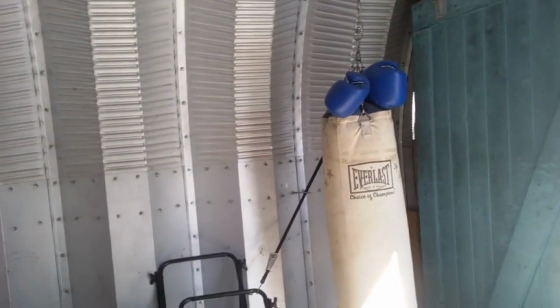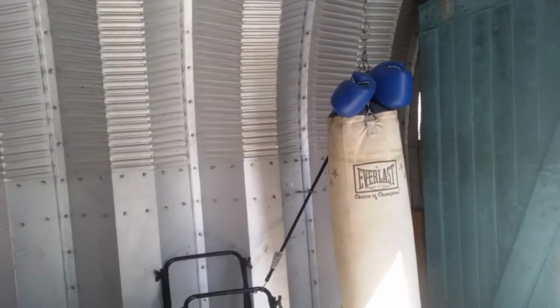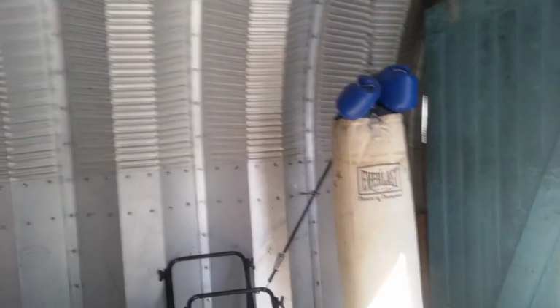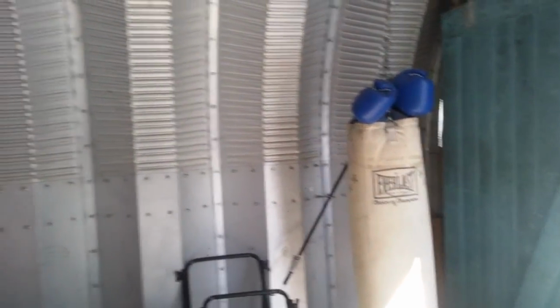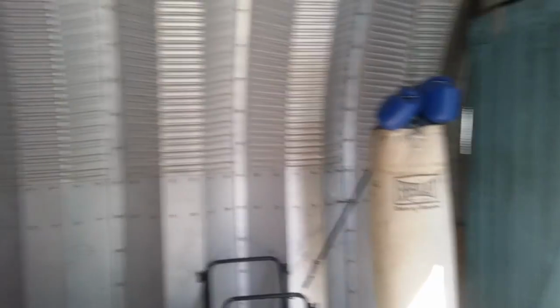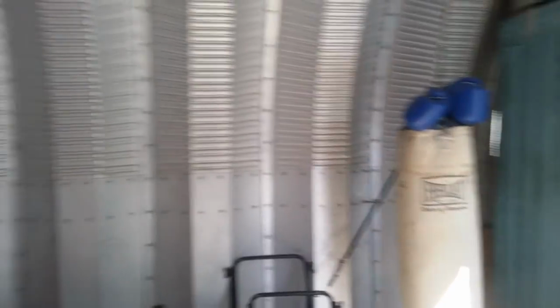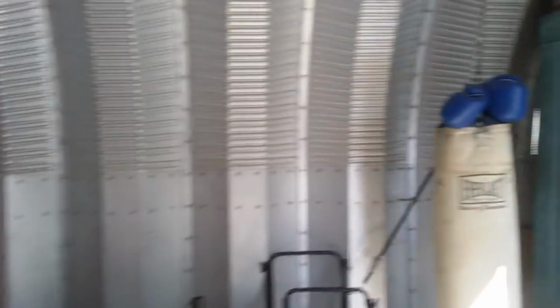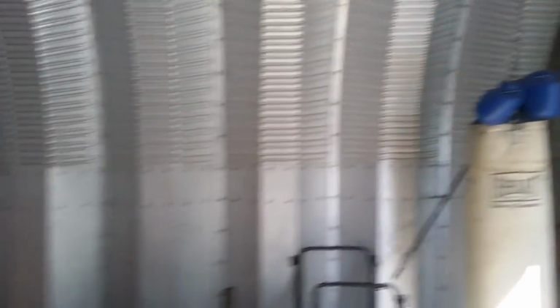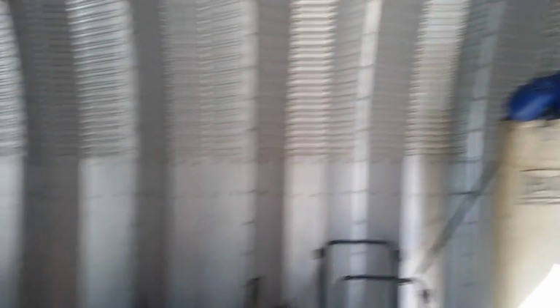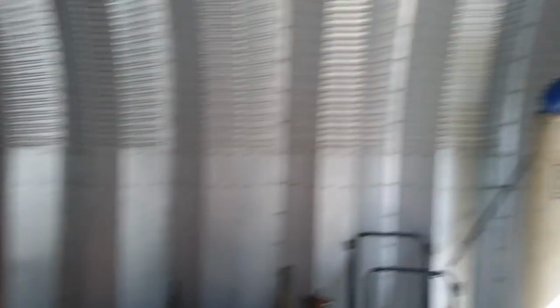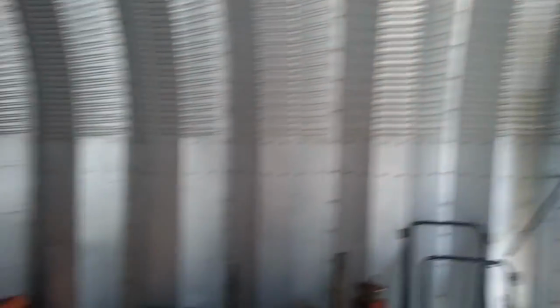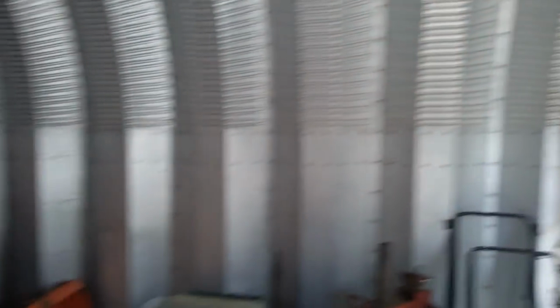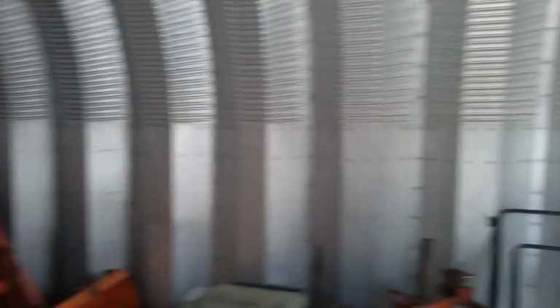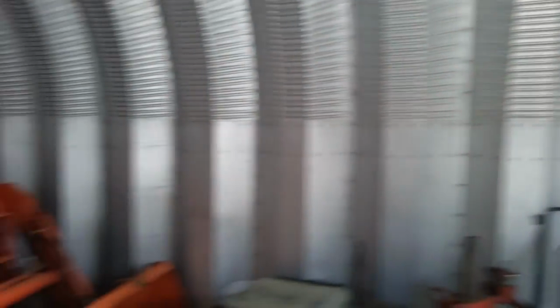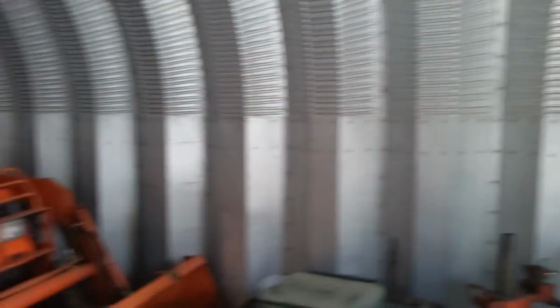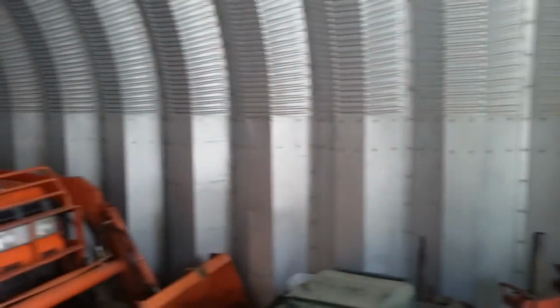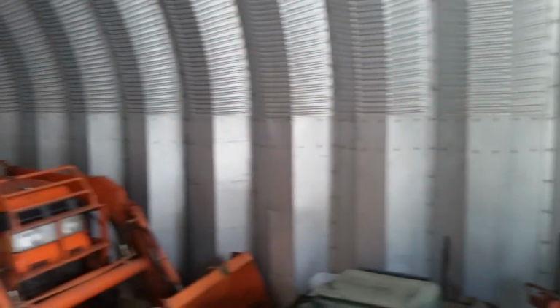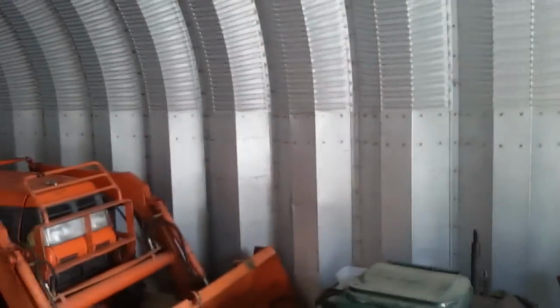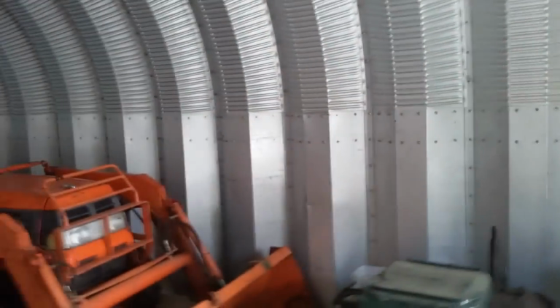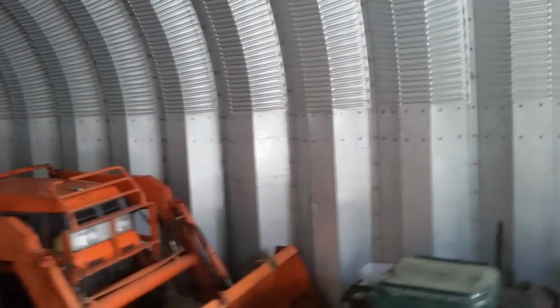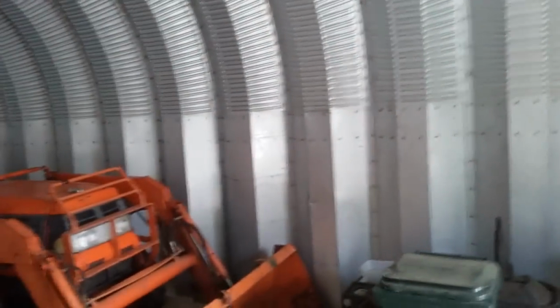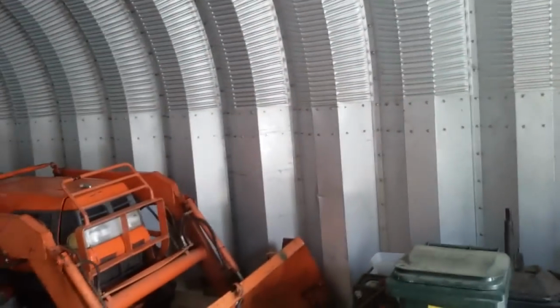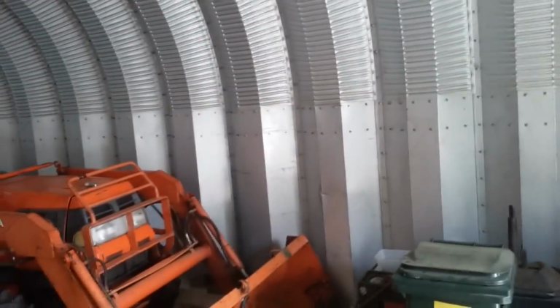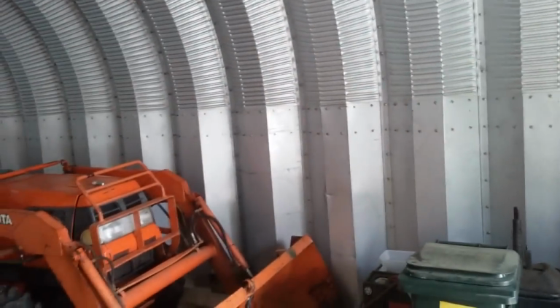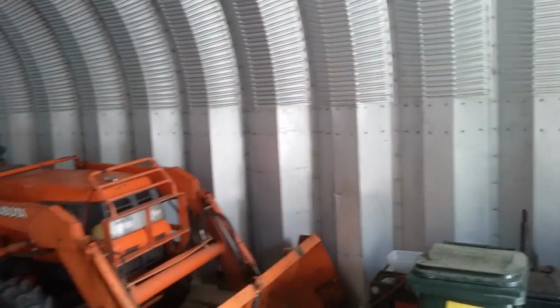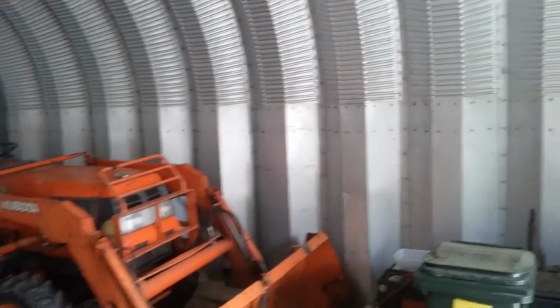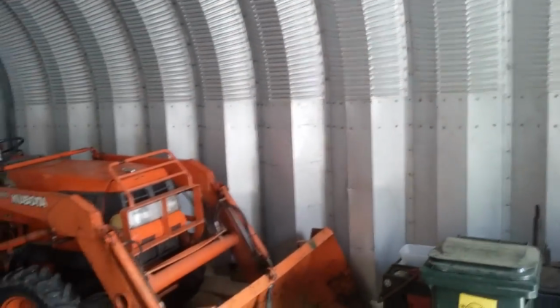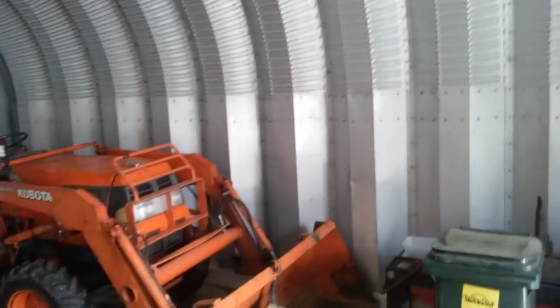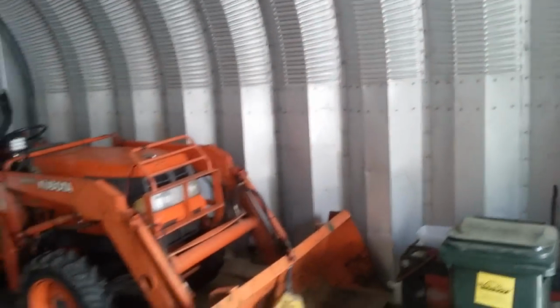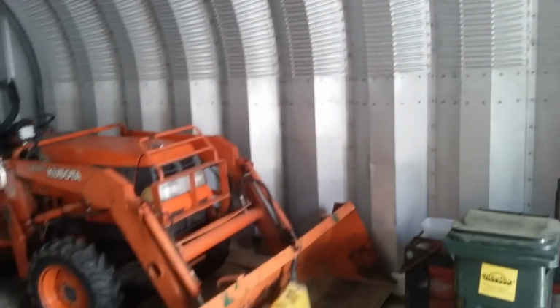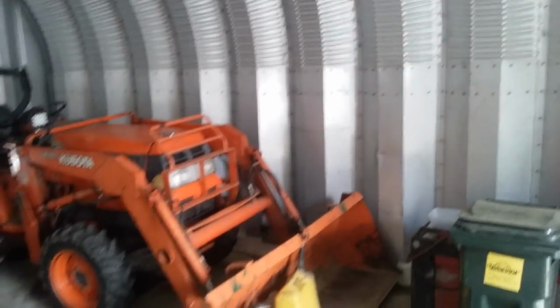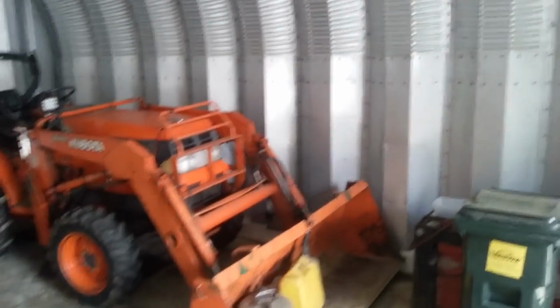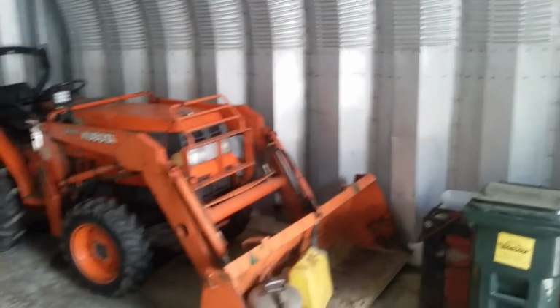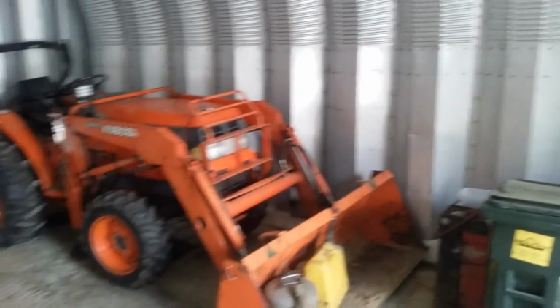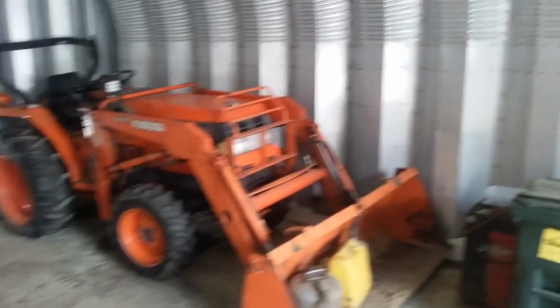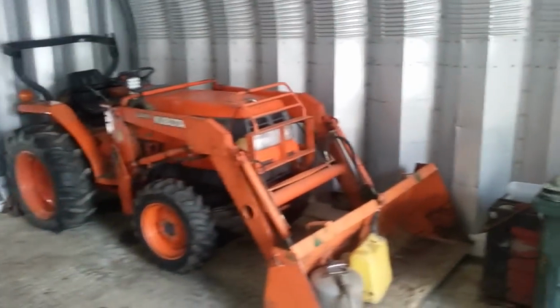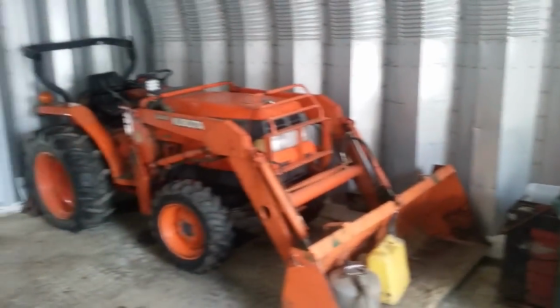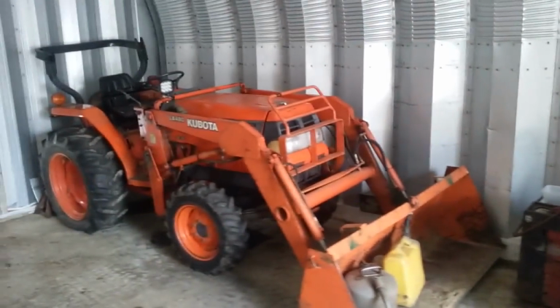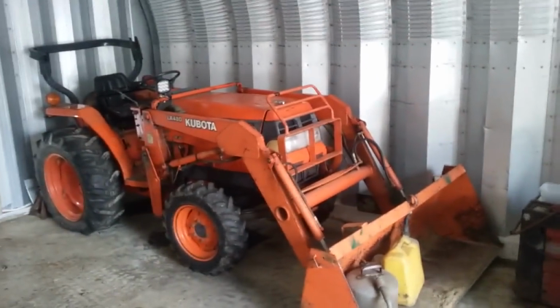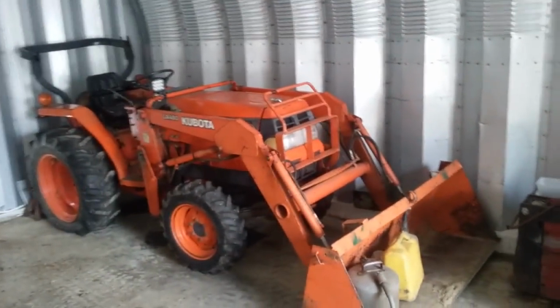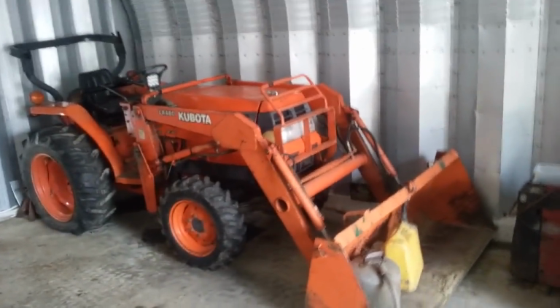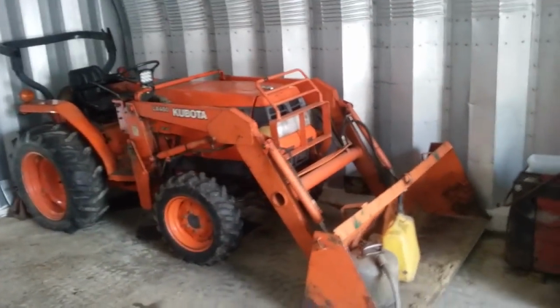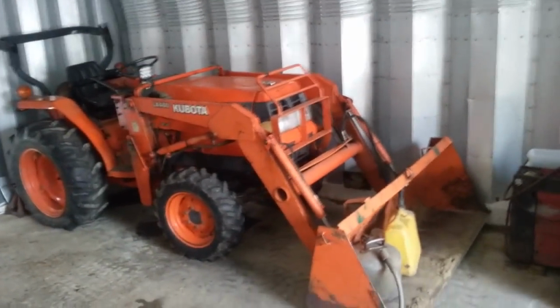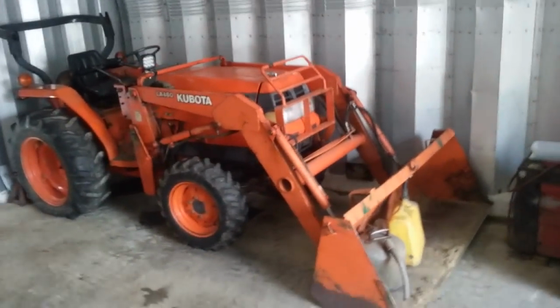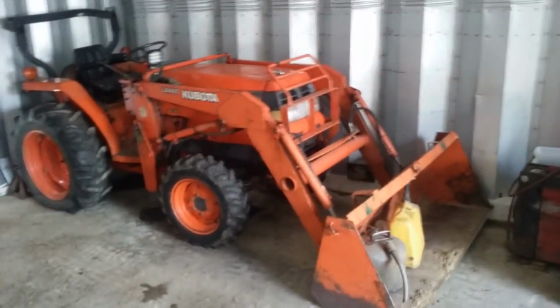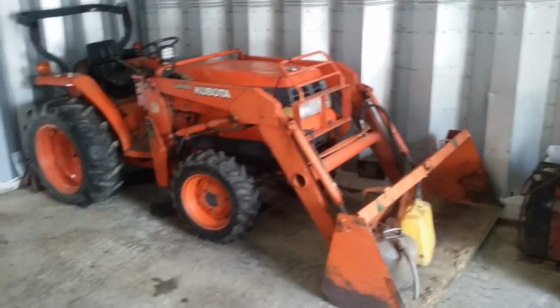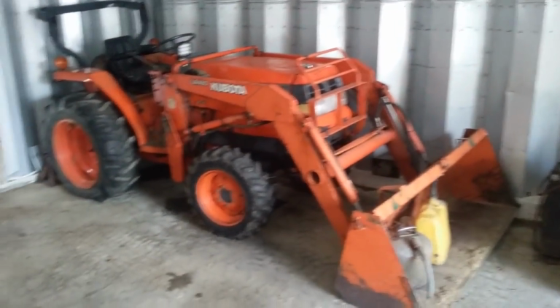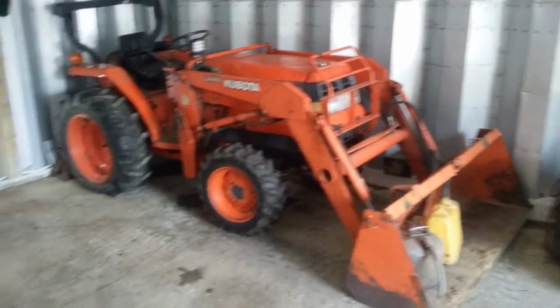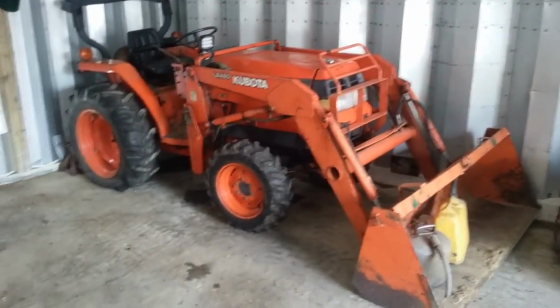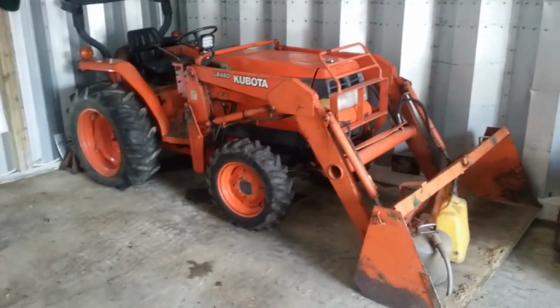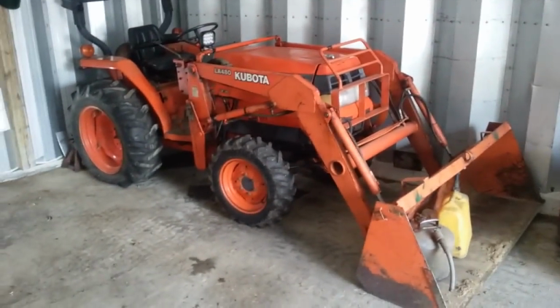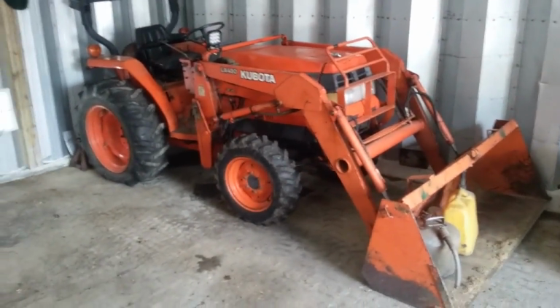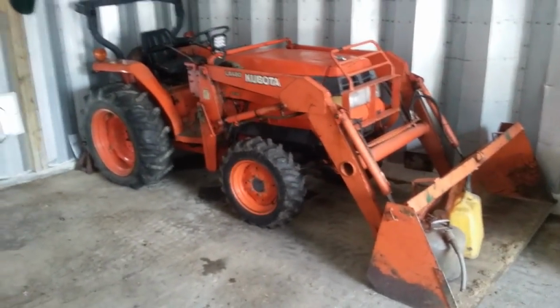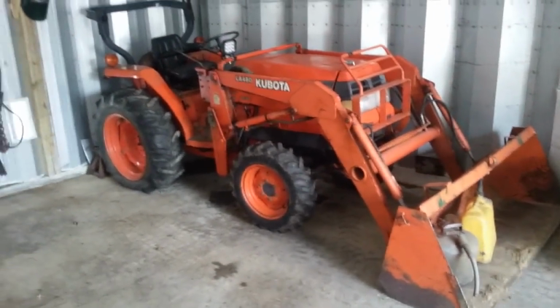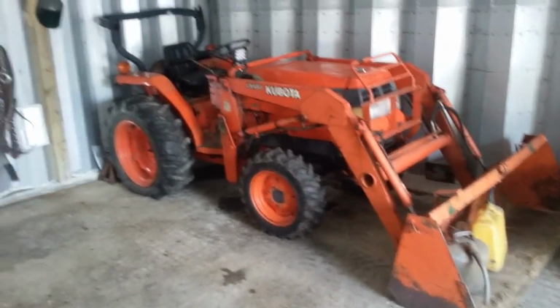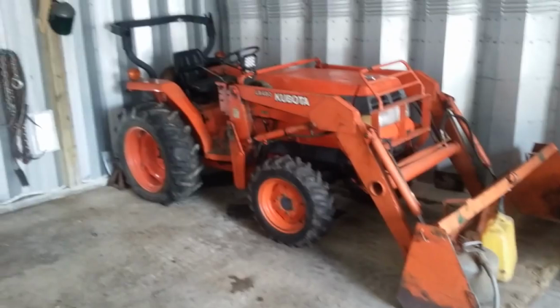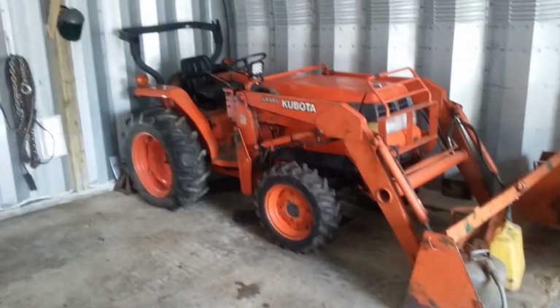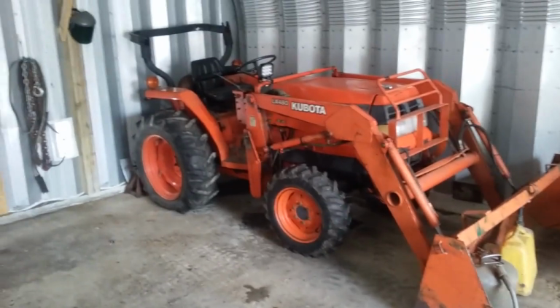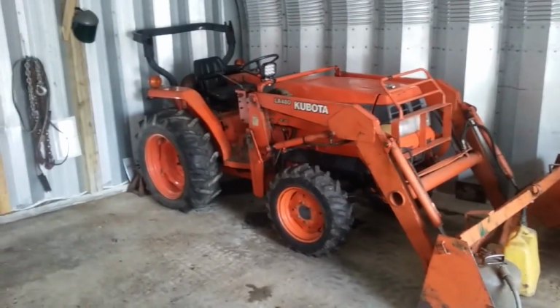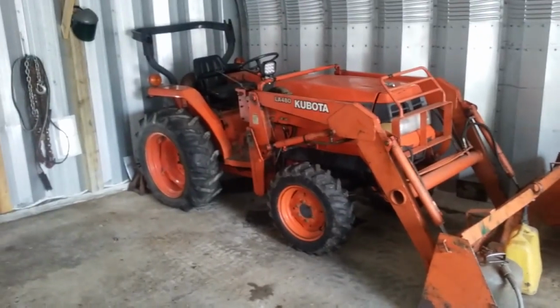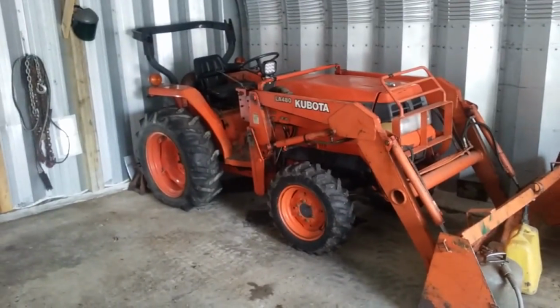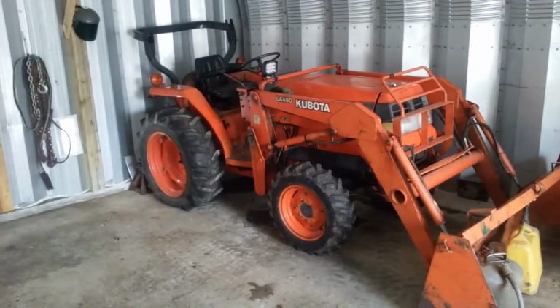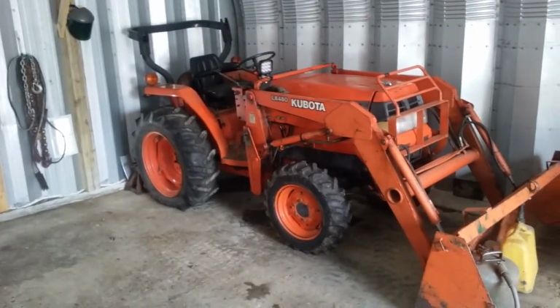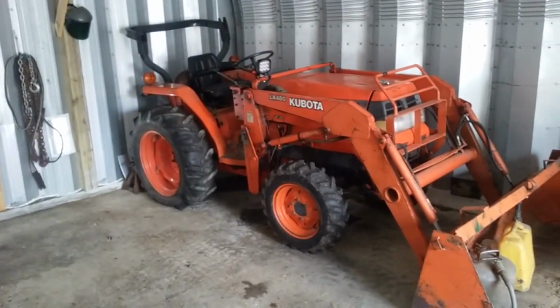Got my Kubota tractor. I'll do a review on that after I fill the tire up with air.